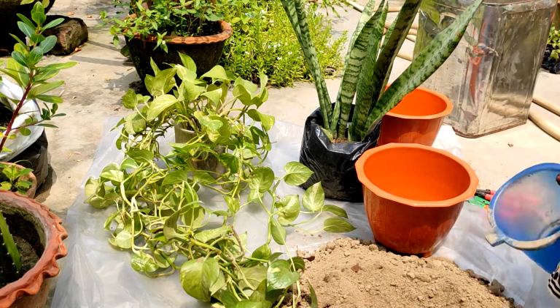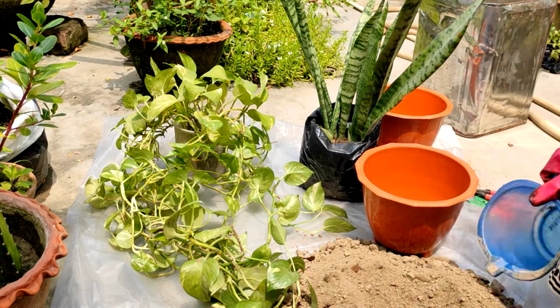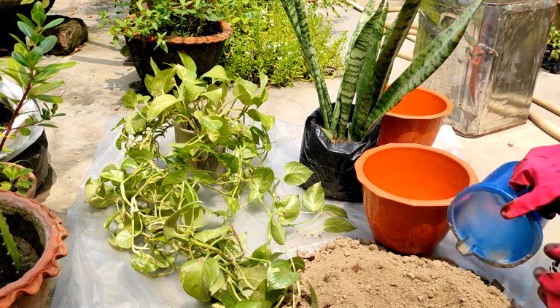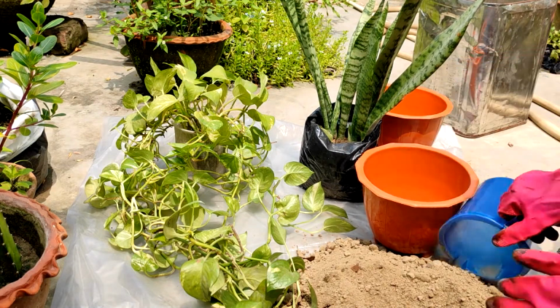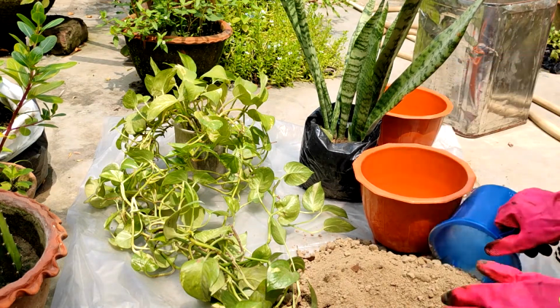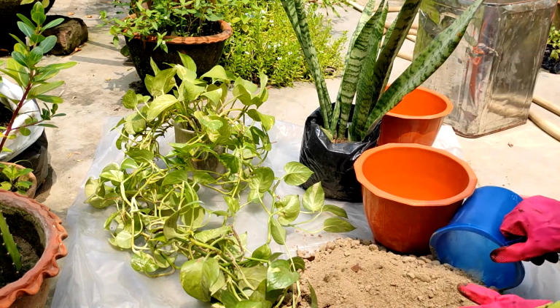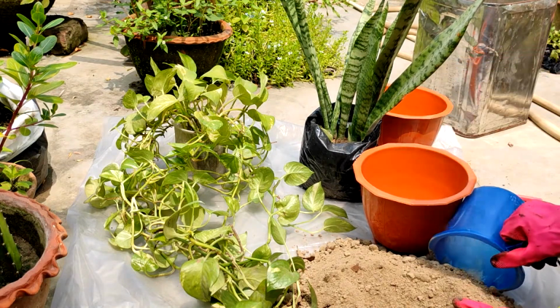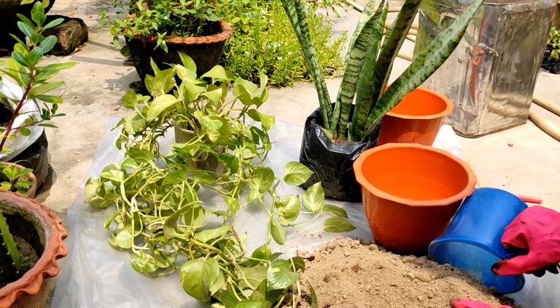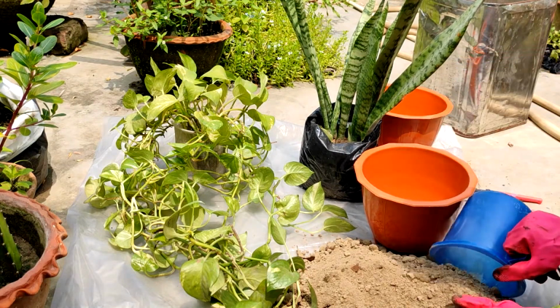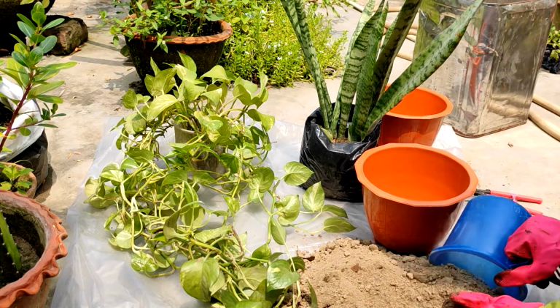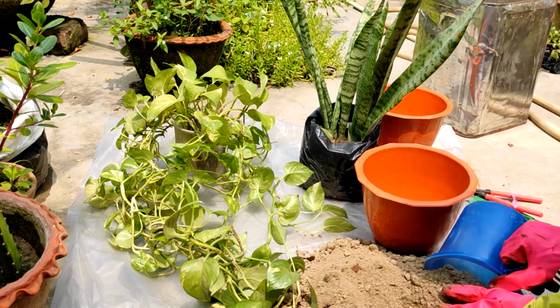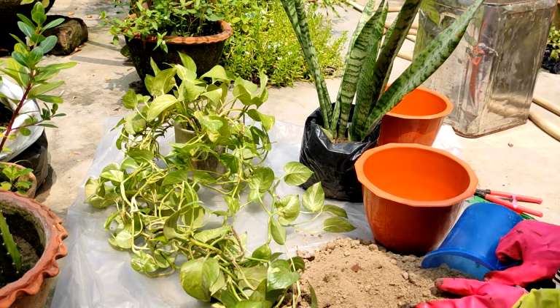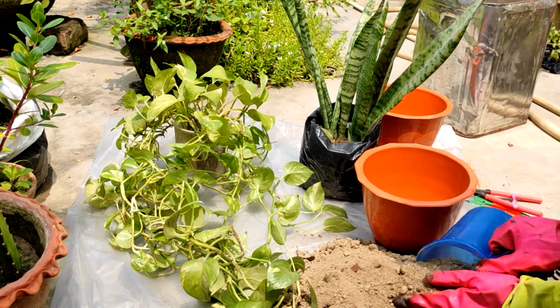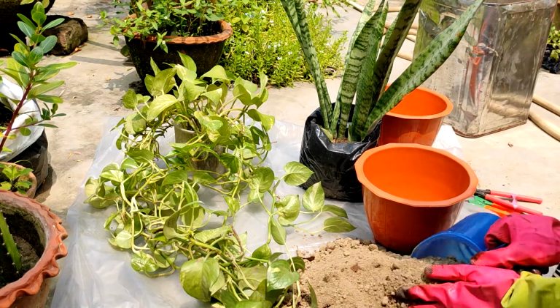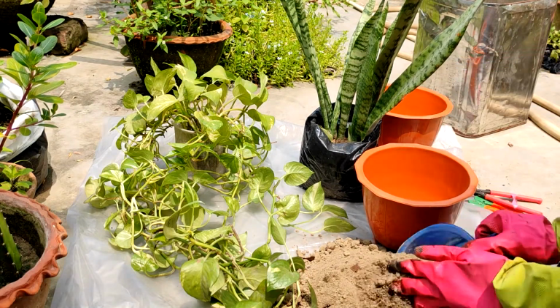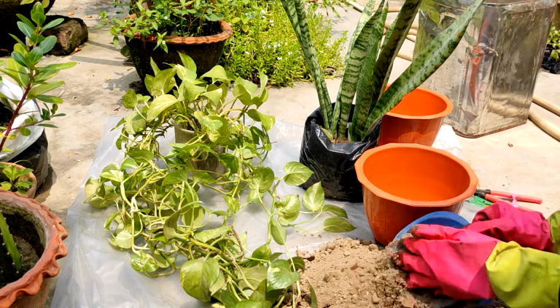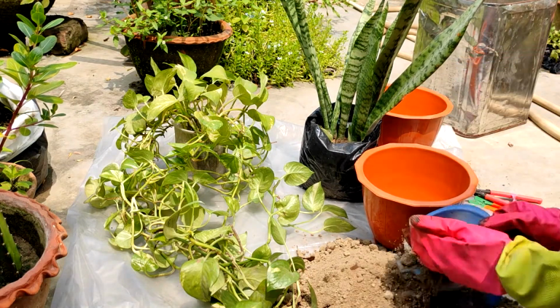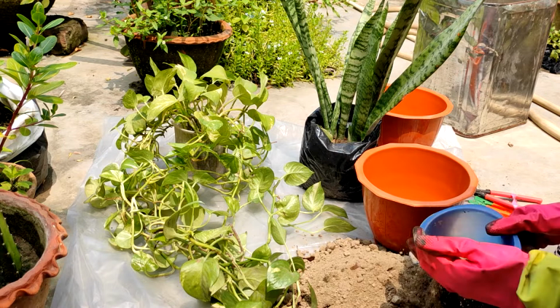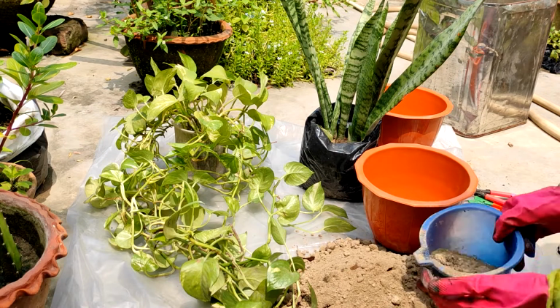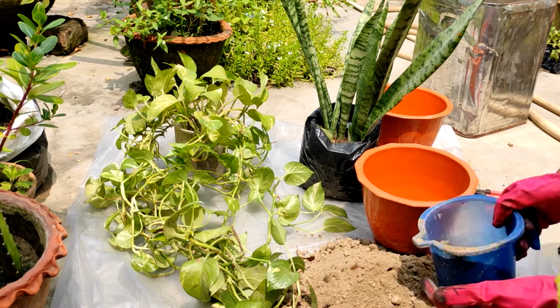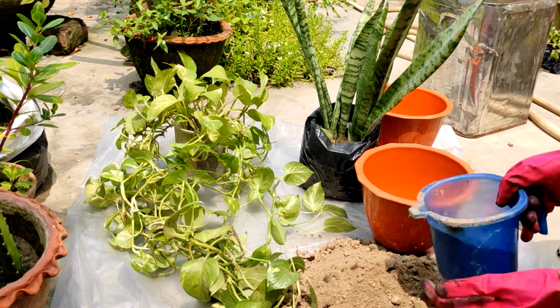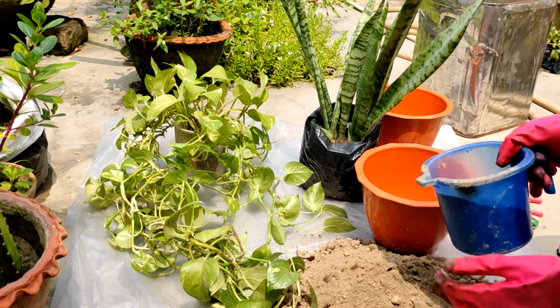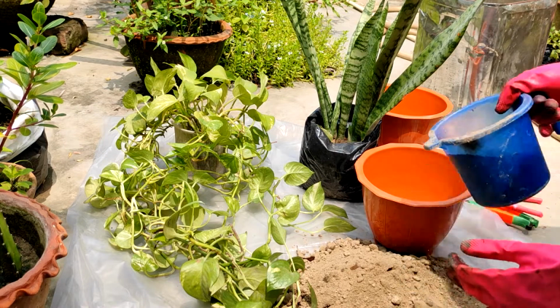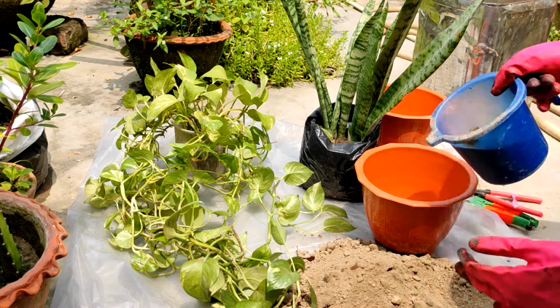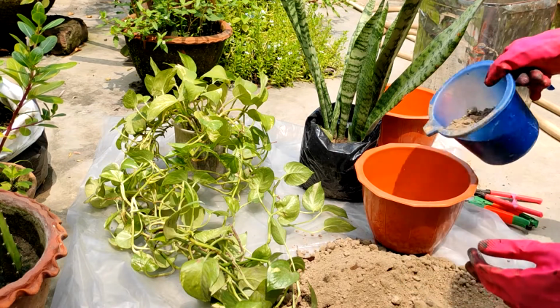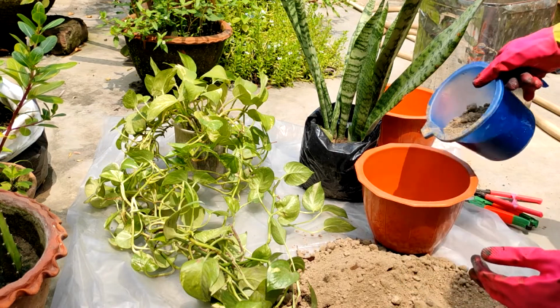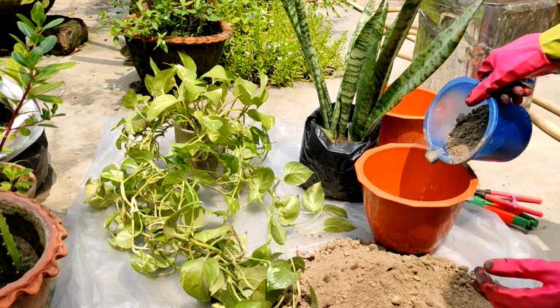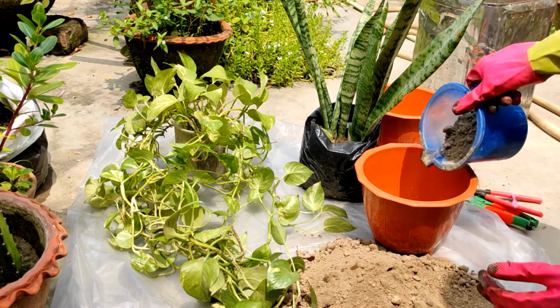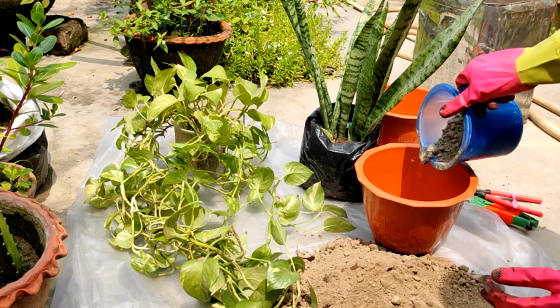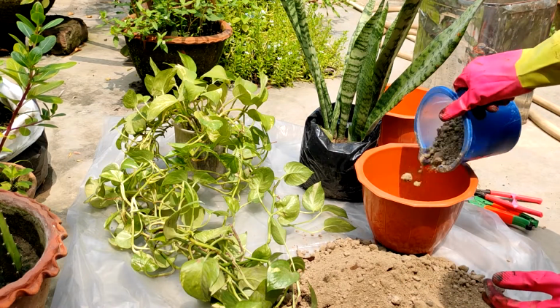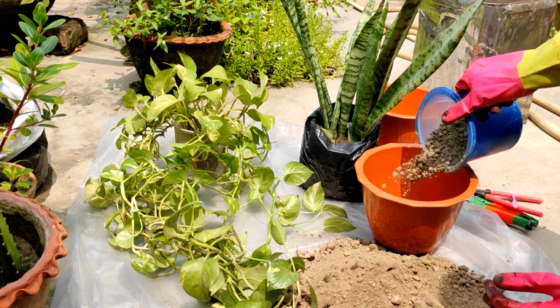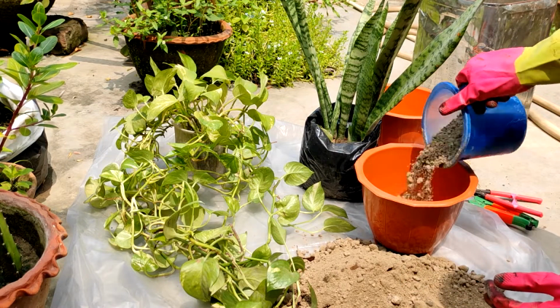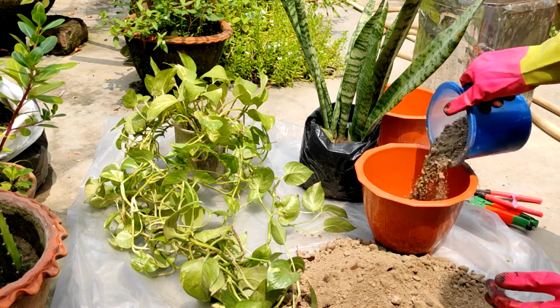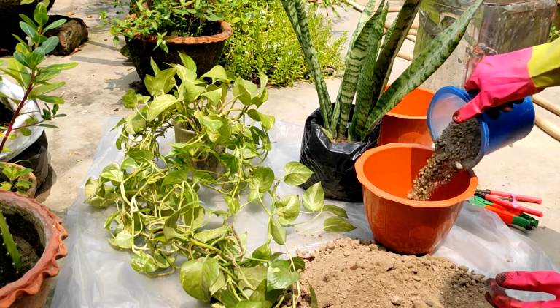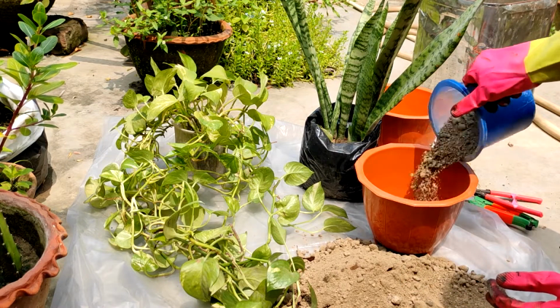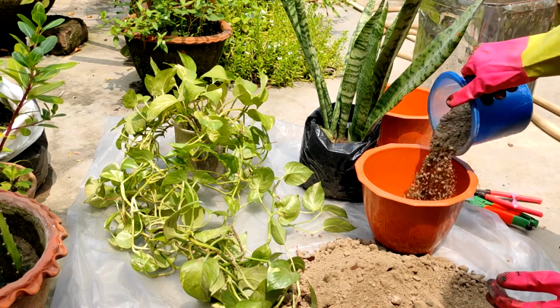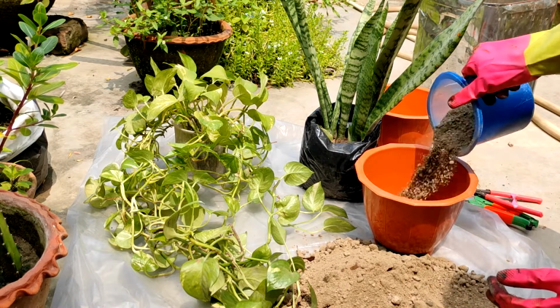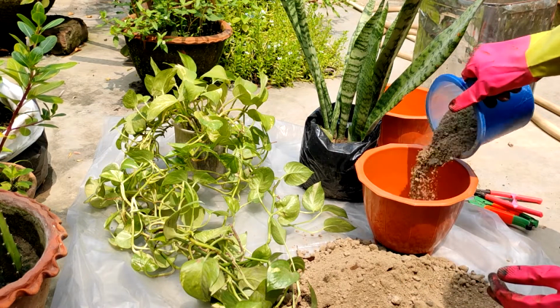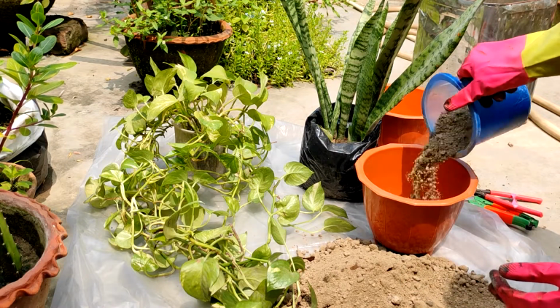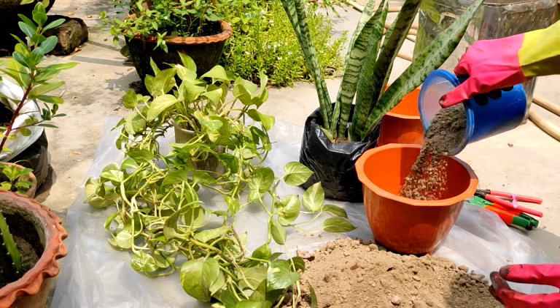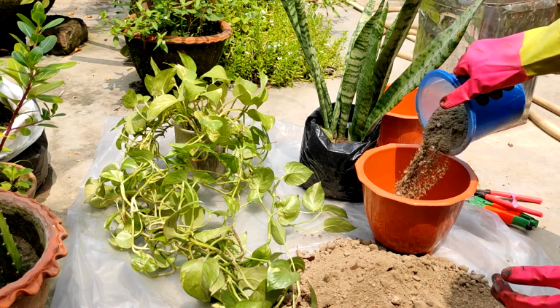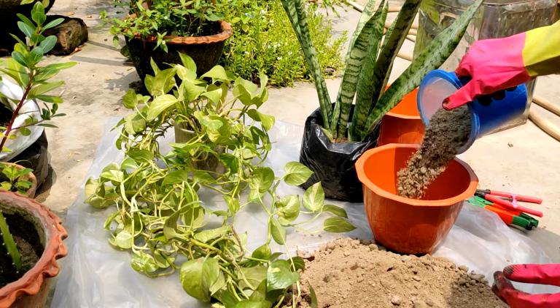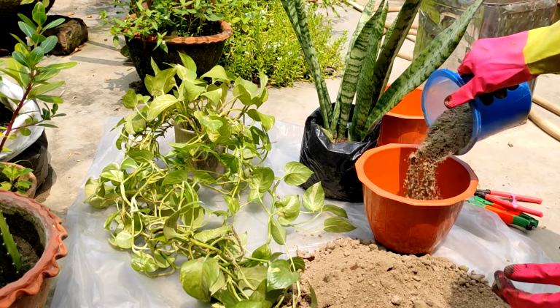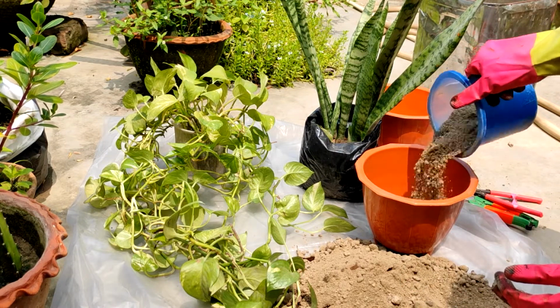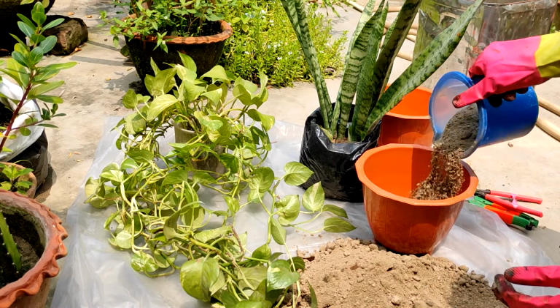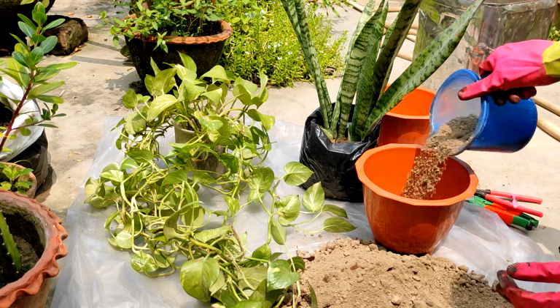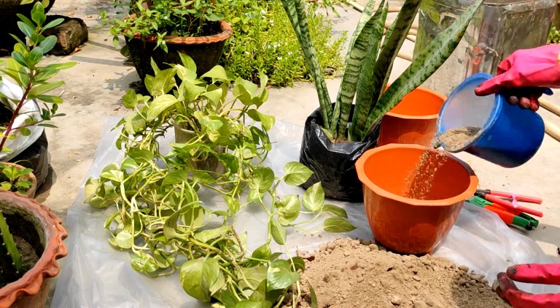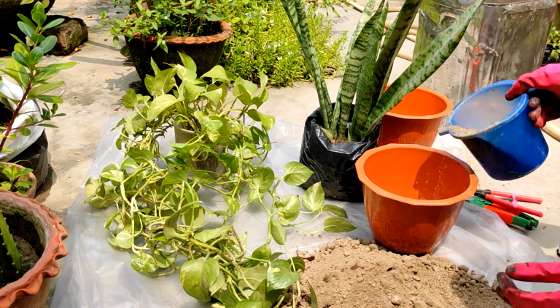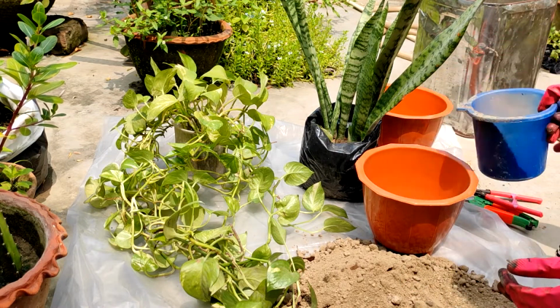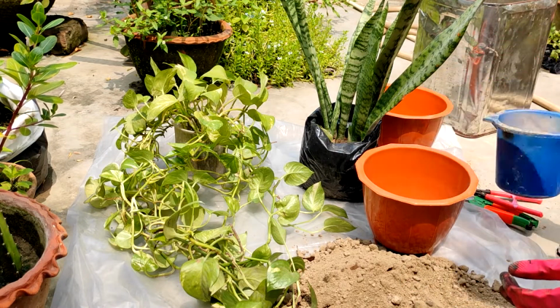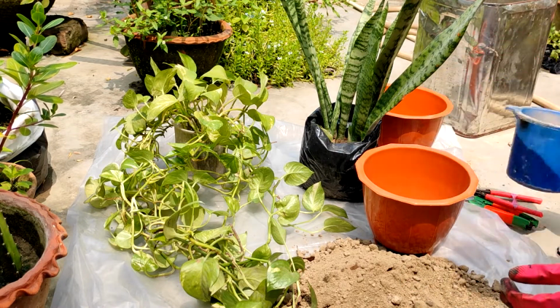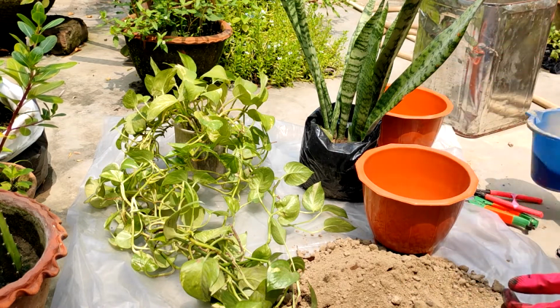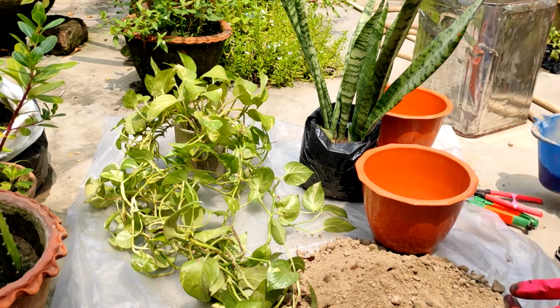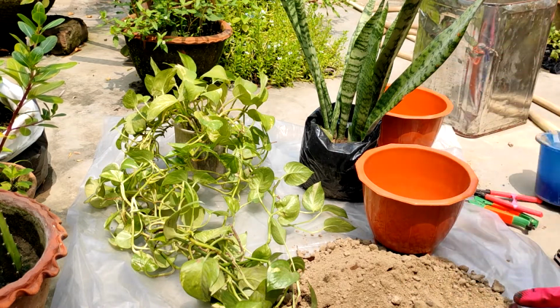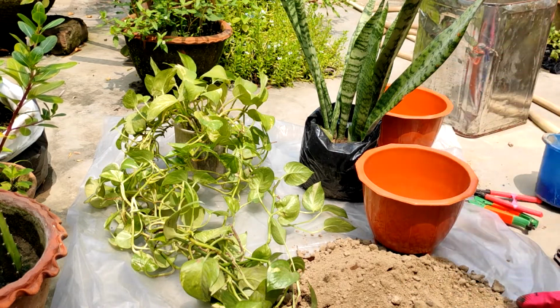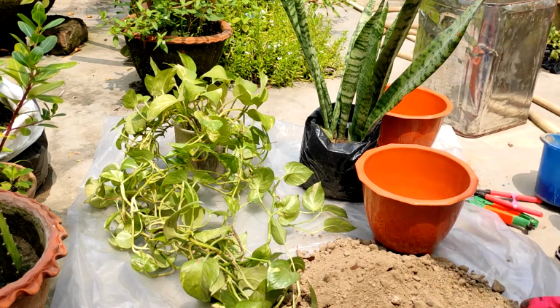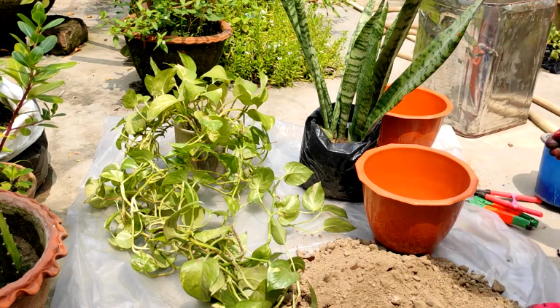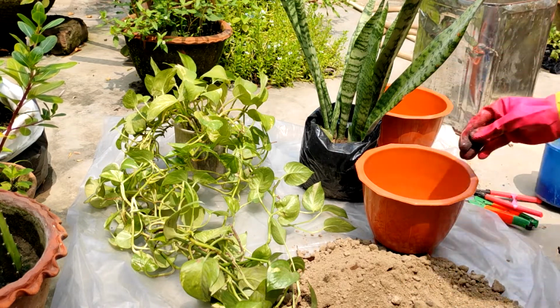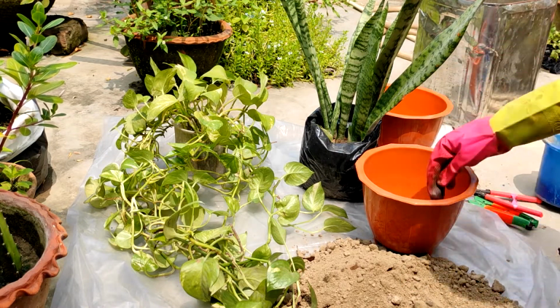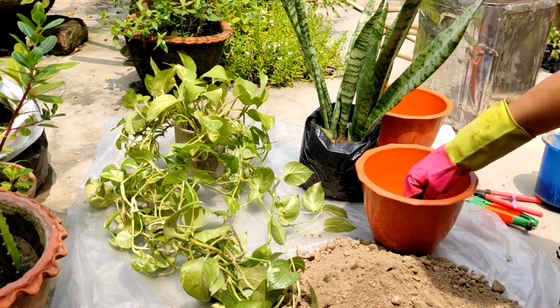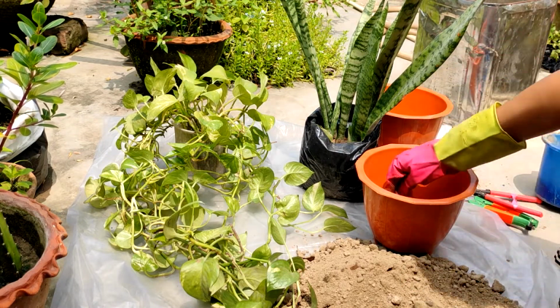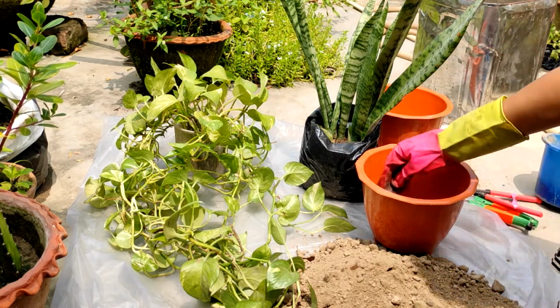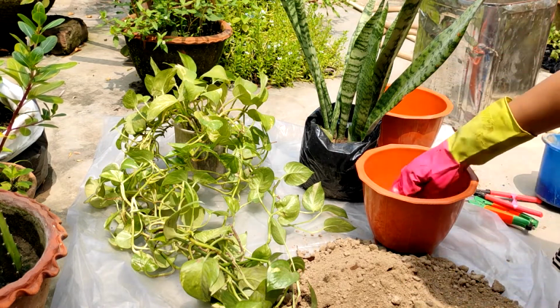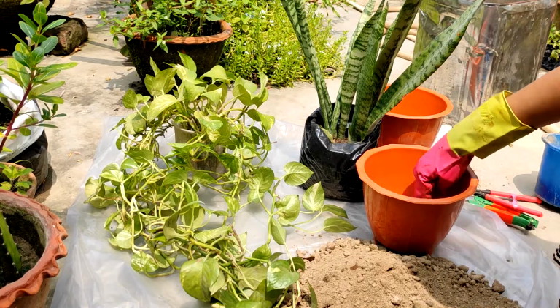Then I will add the soil mixture. I have already prepared a larger amount of soil mixture so I don't have to prepare it every single time — I just add more when necessary.